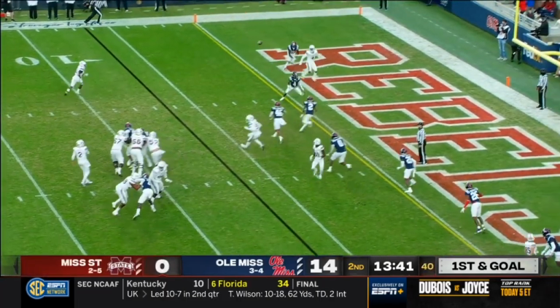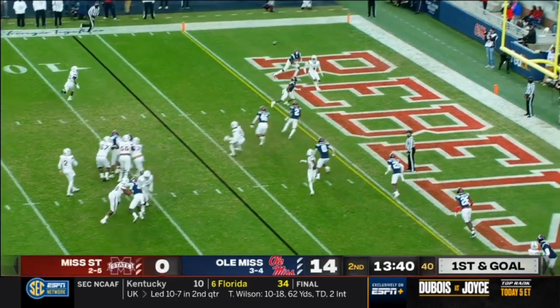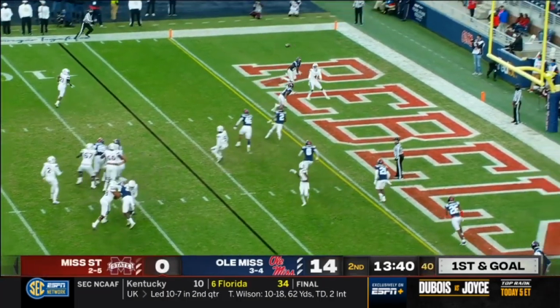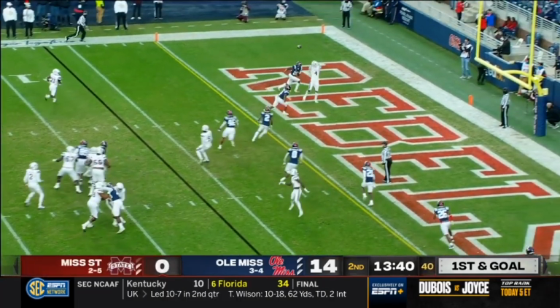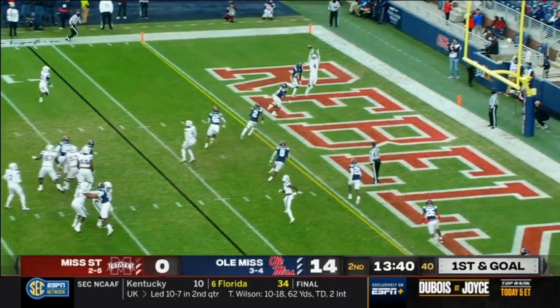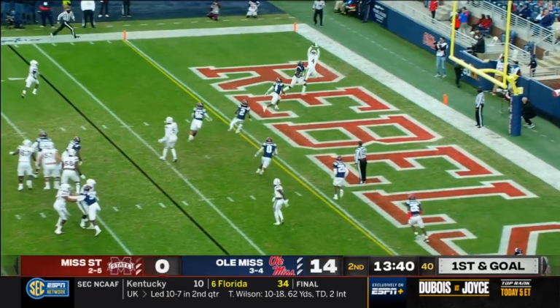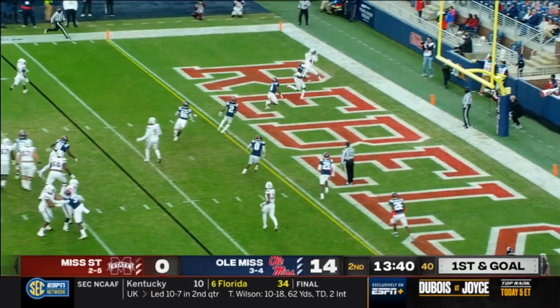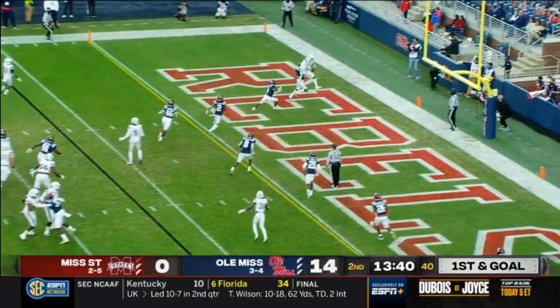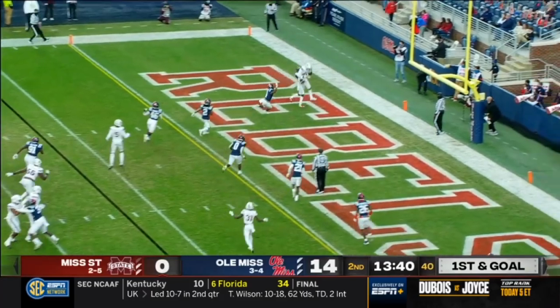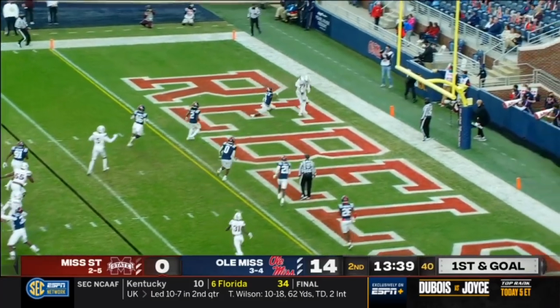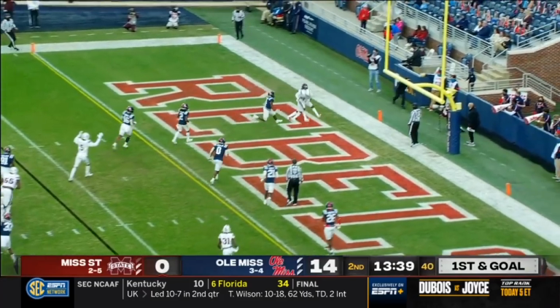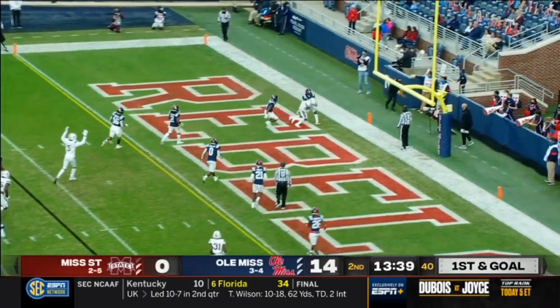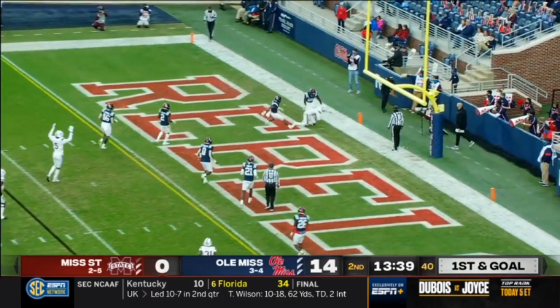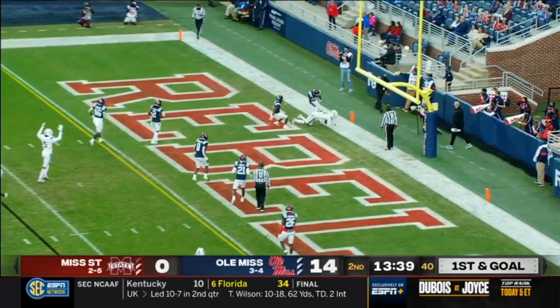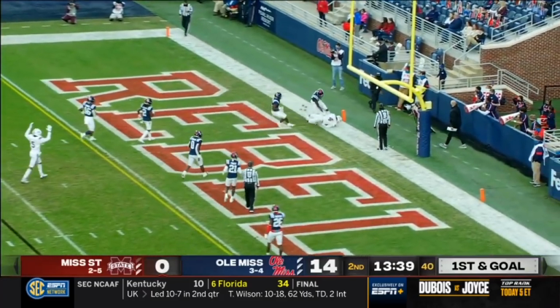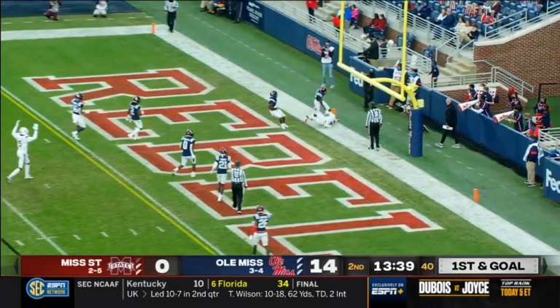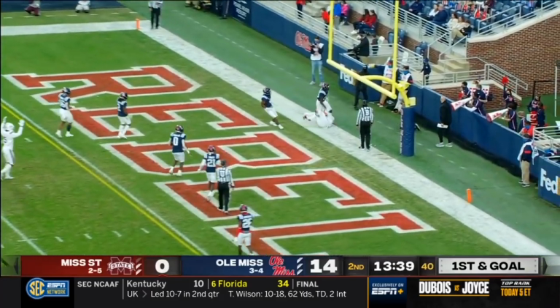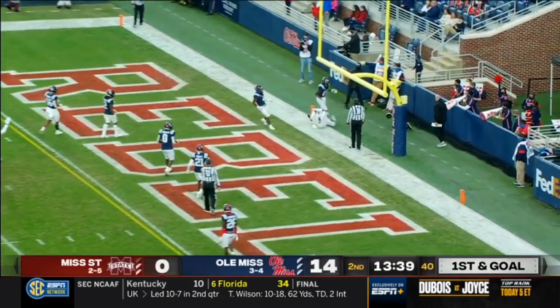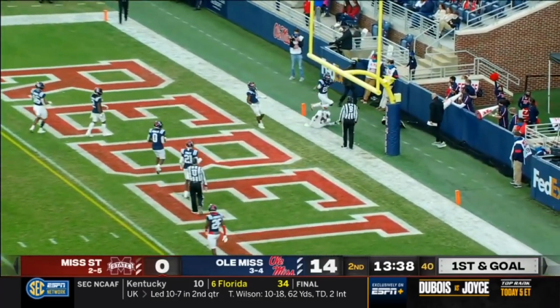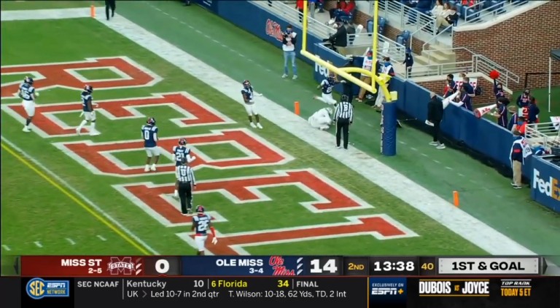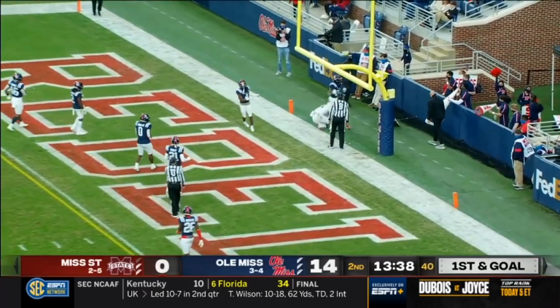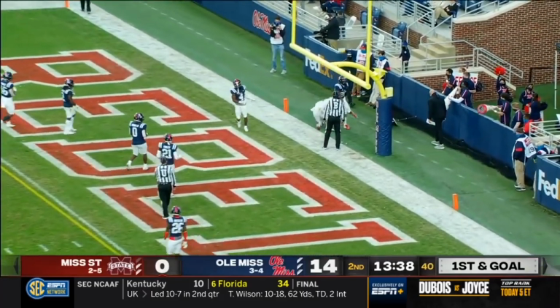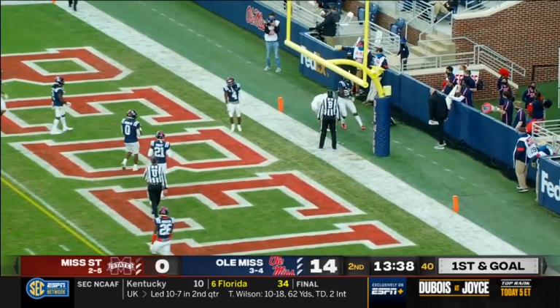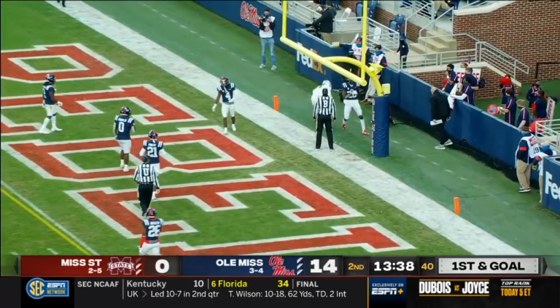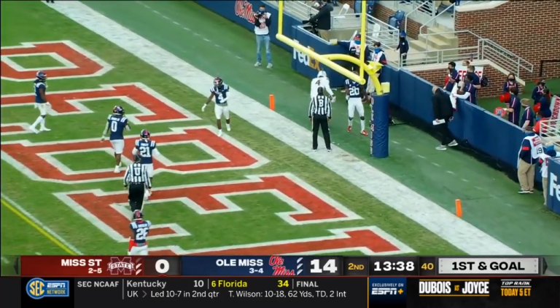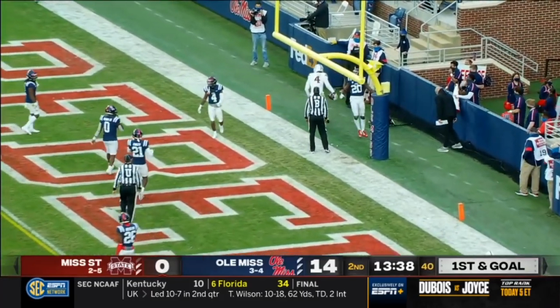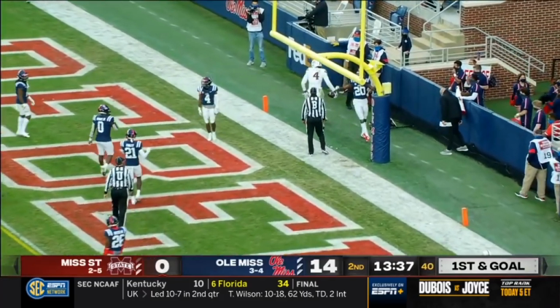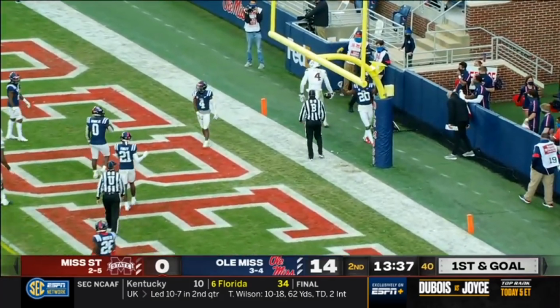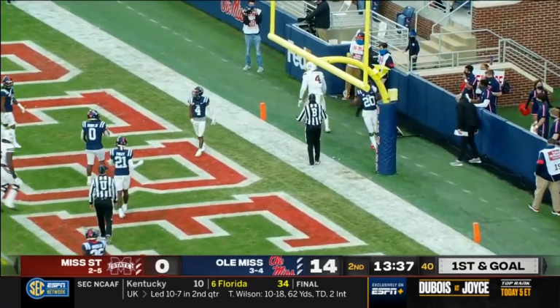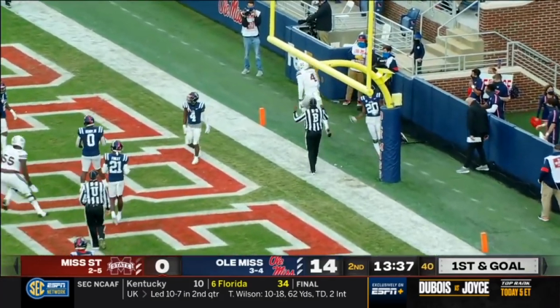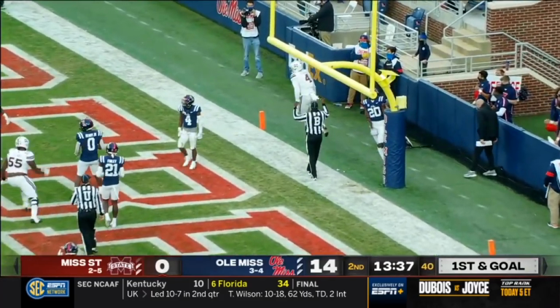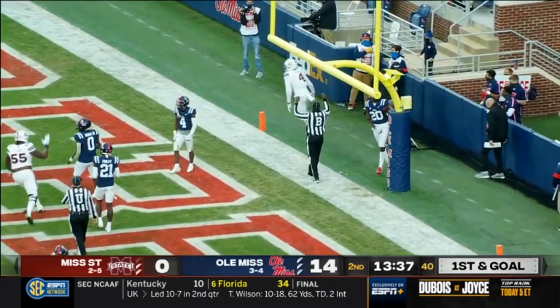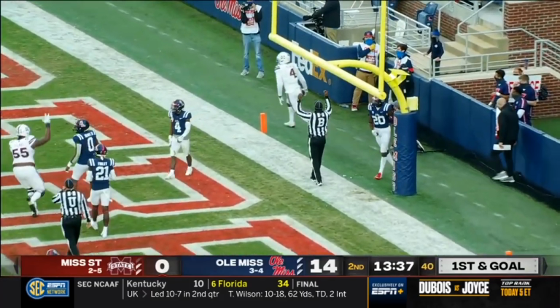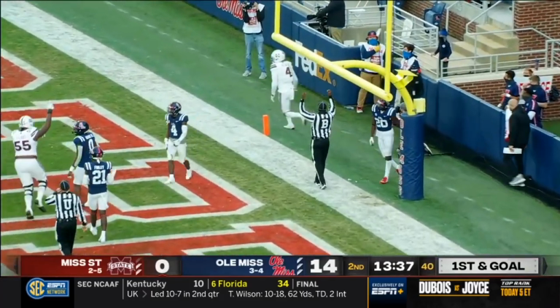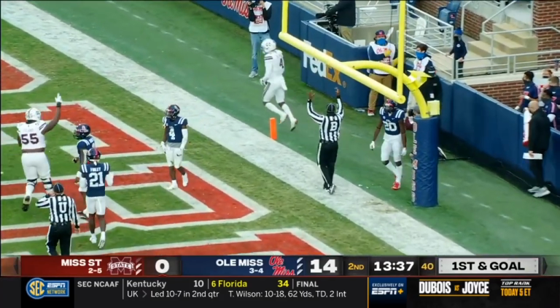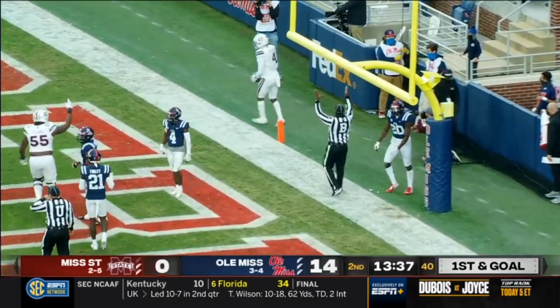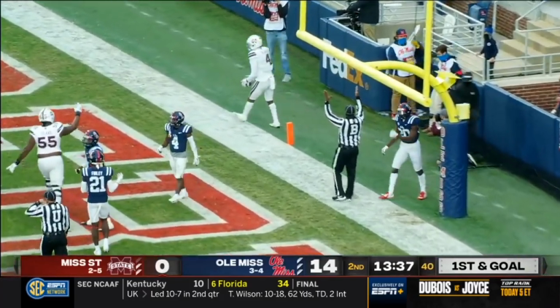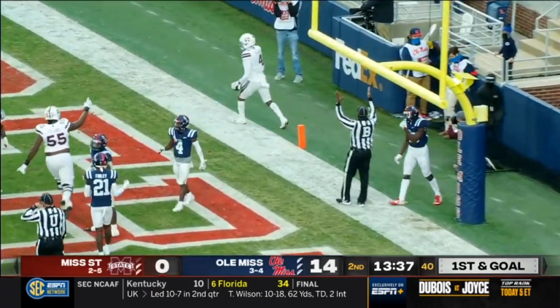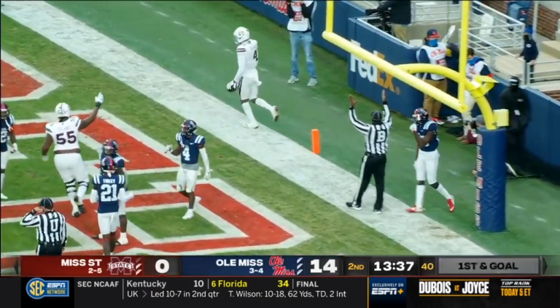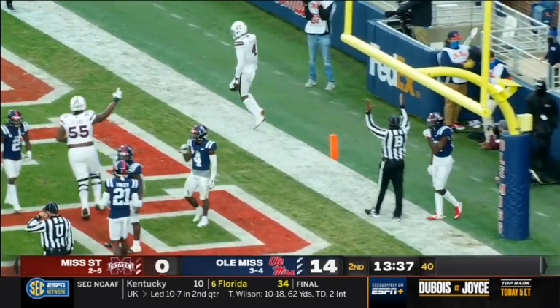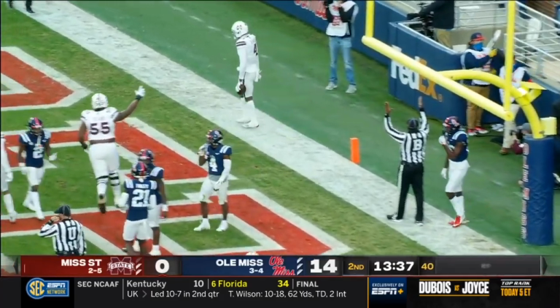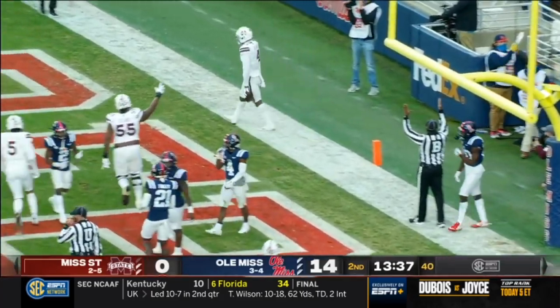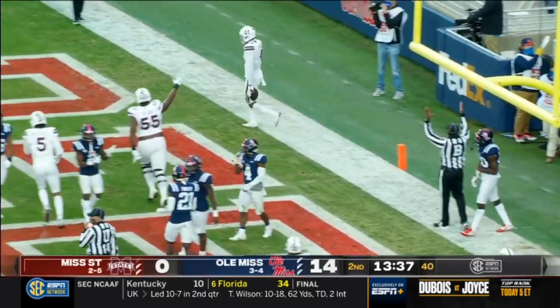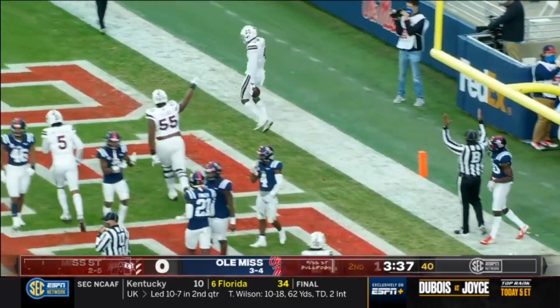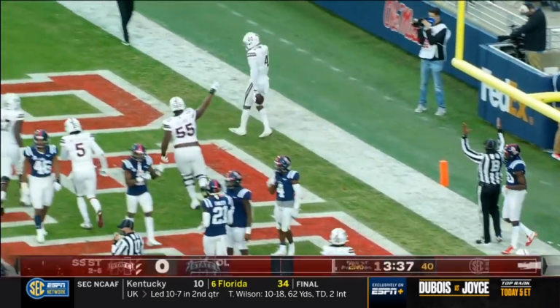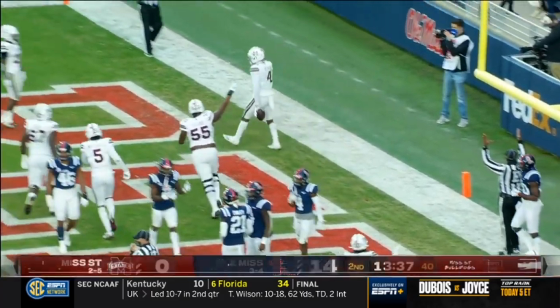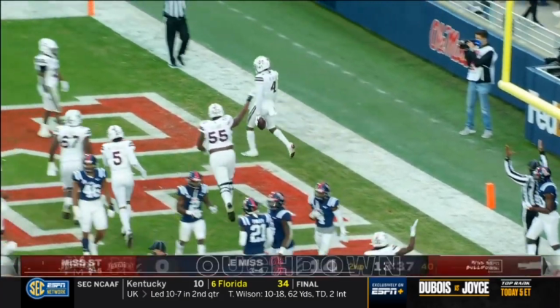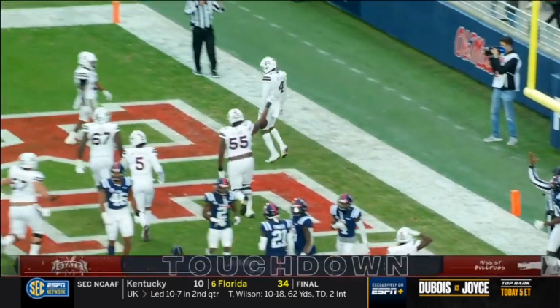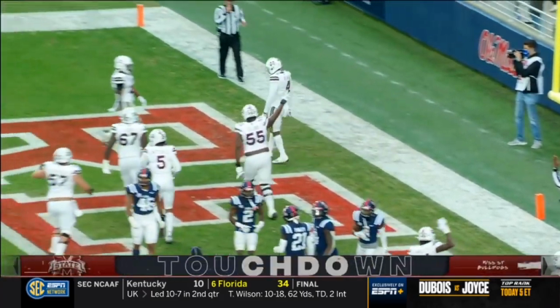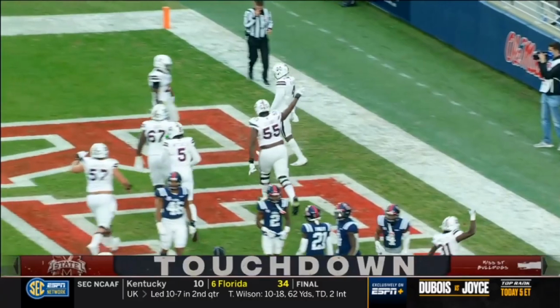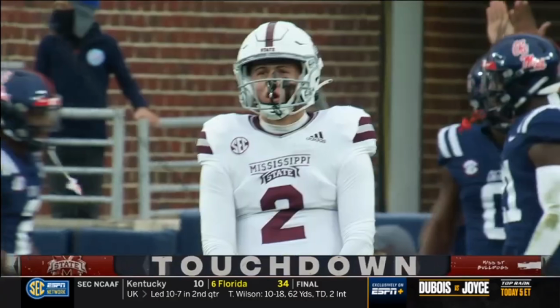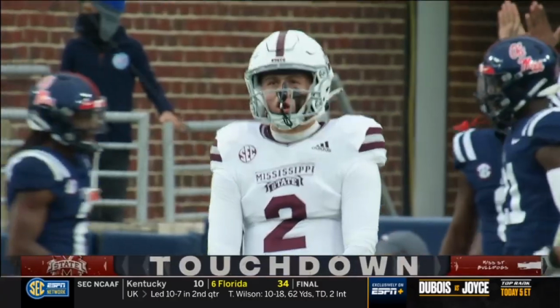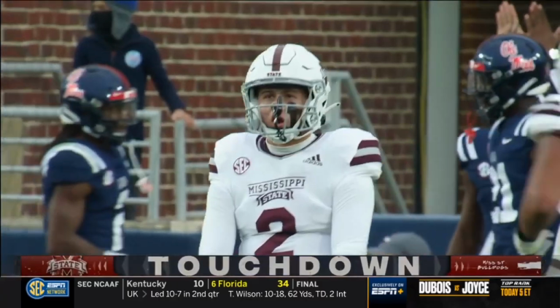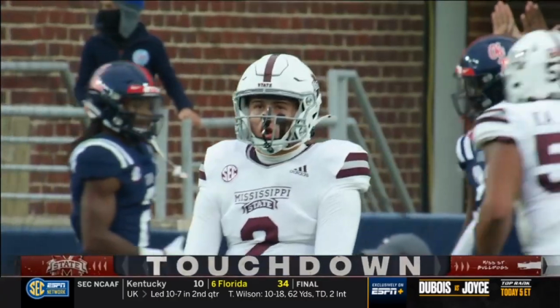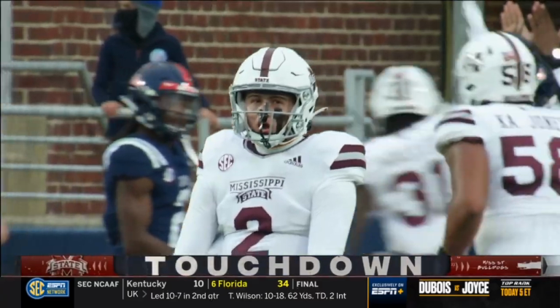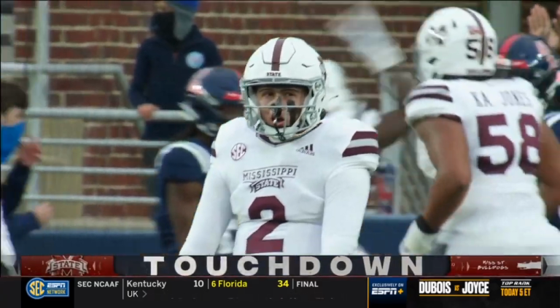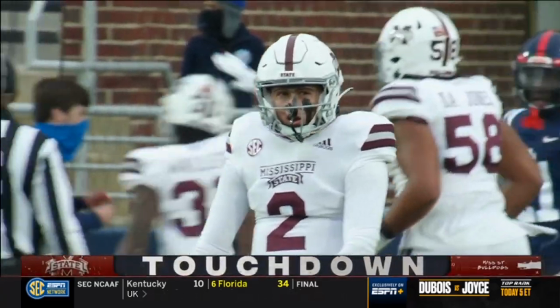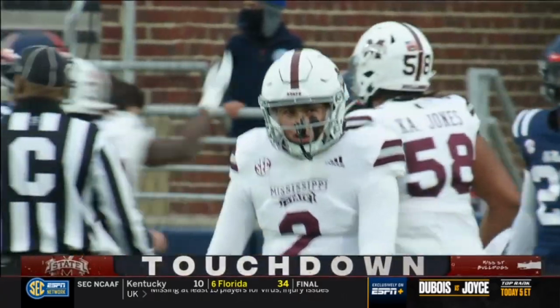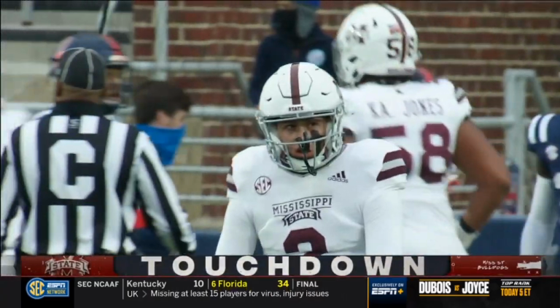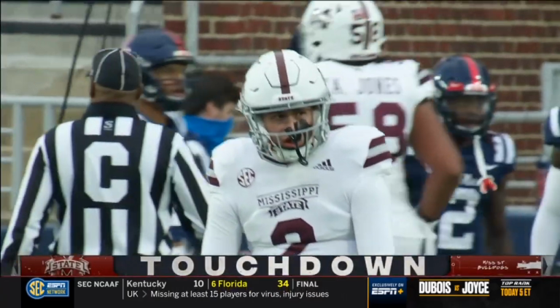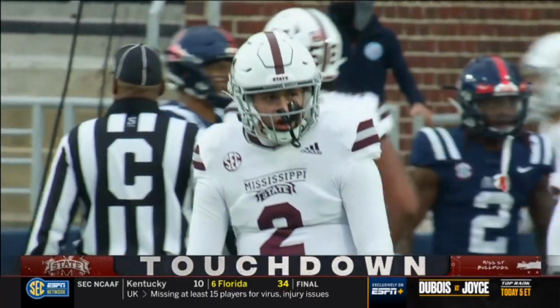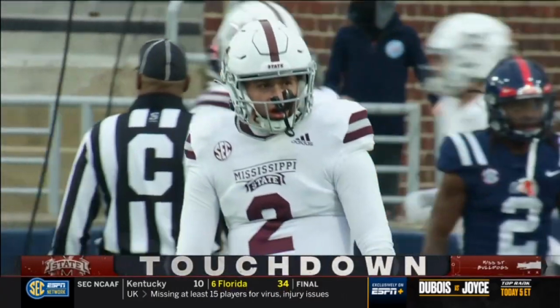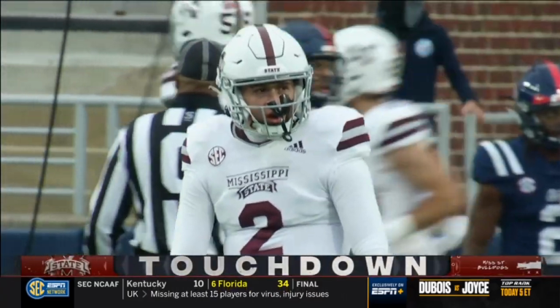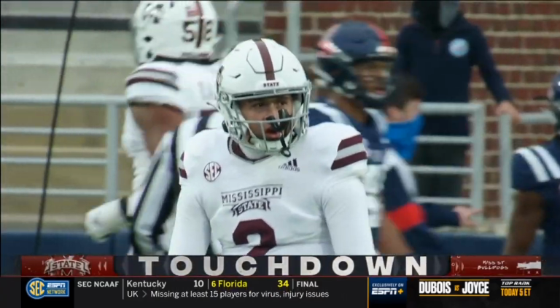Rodgers in zone — a leaping grab, touchdown Mississippi State, Malik Heath.